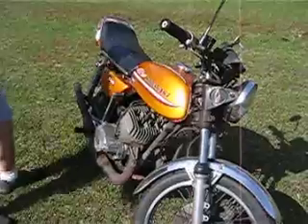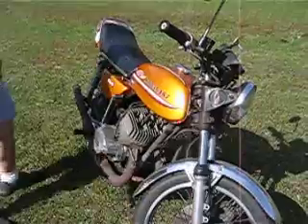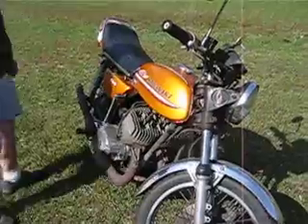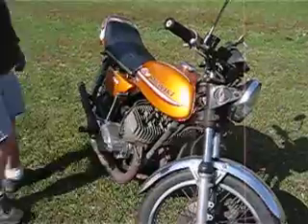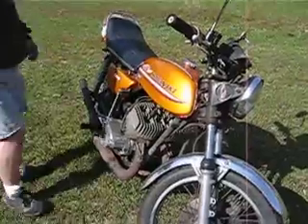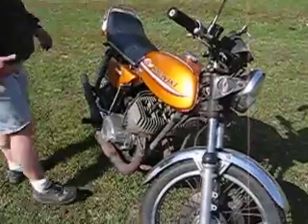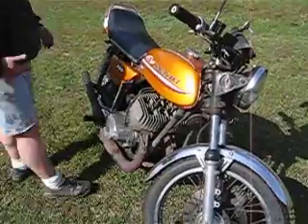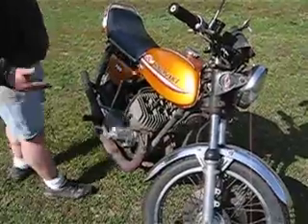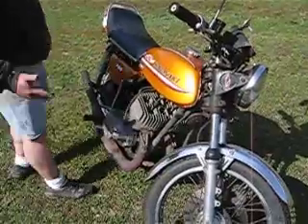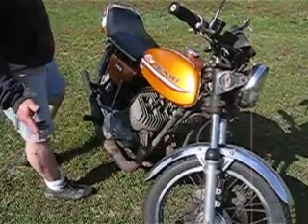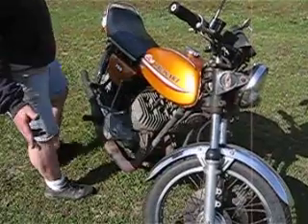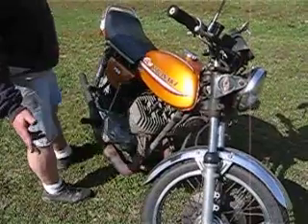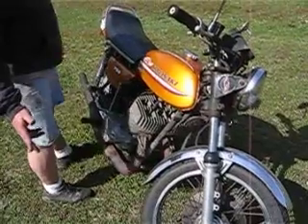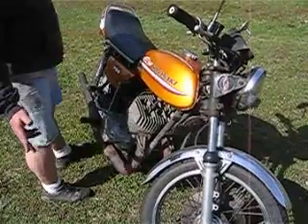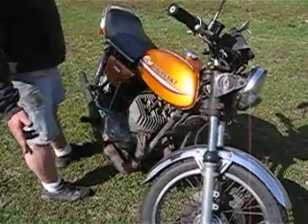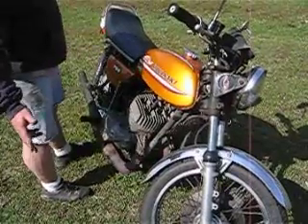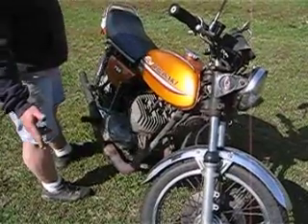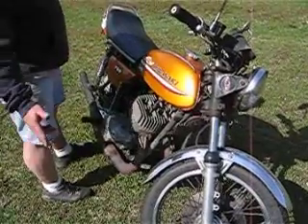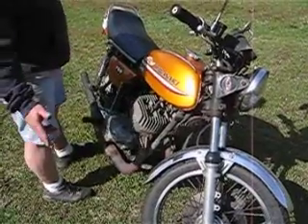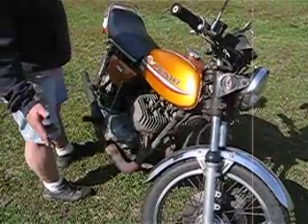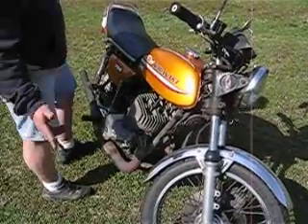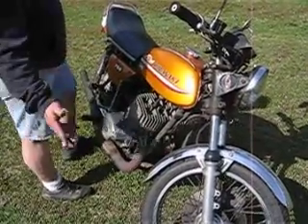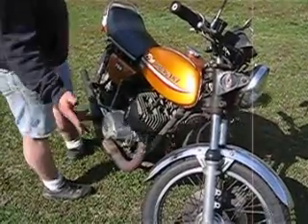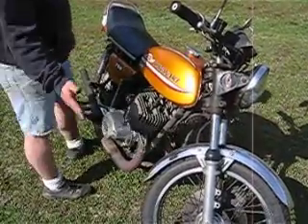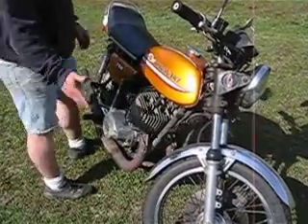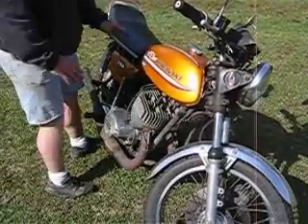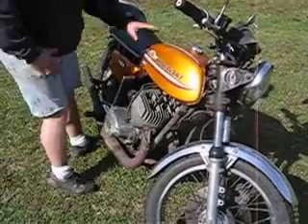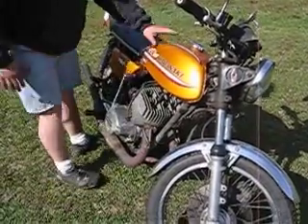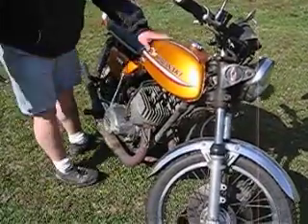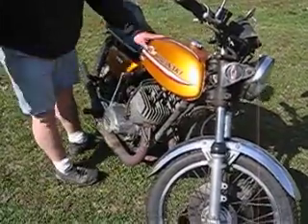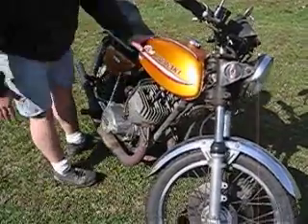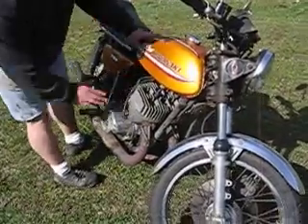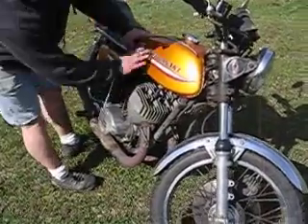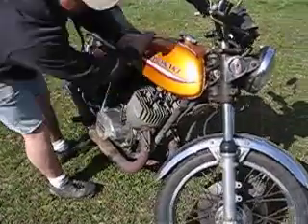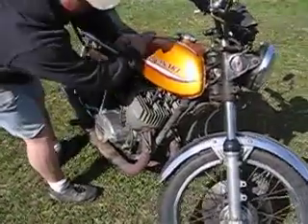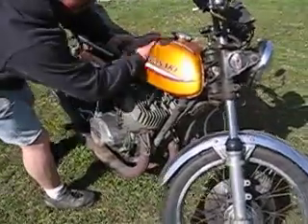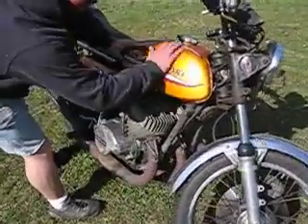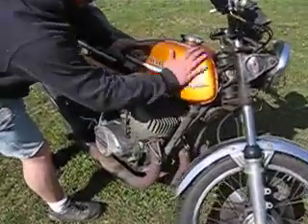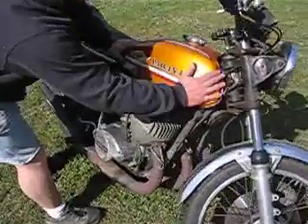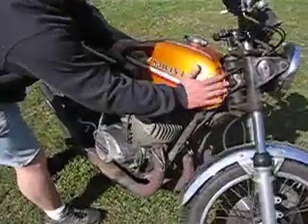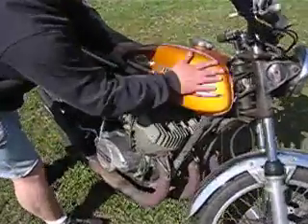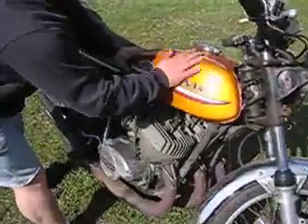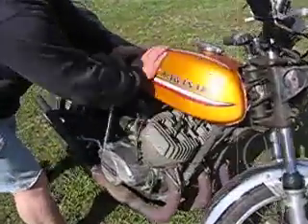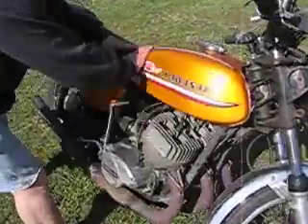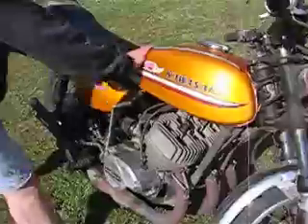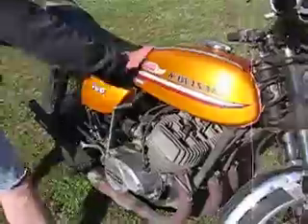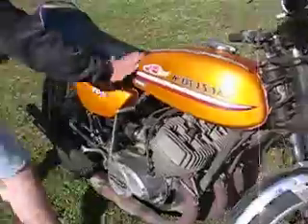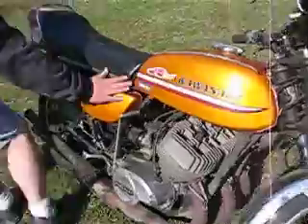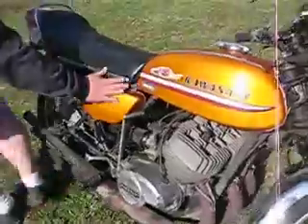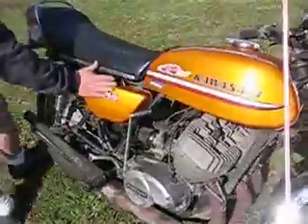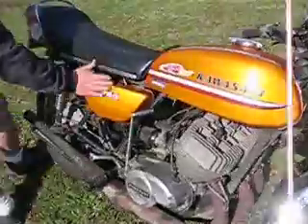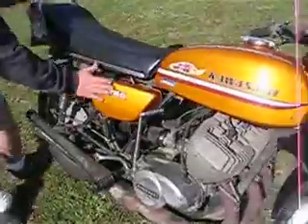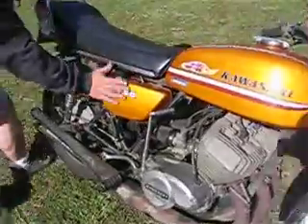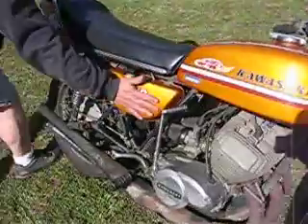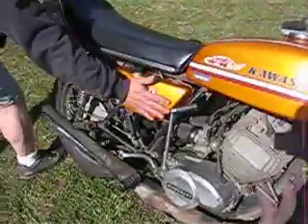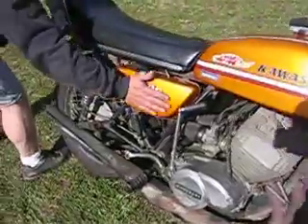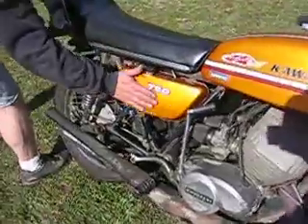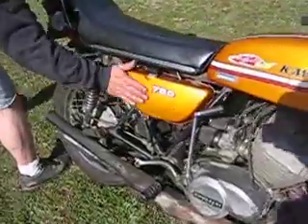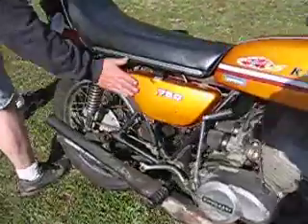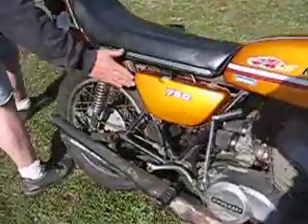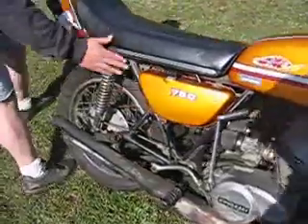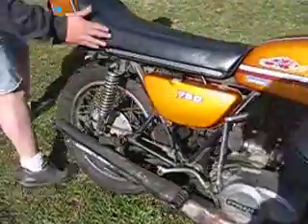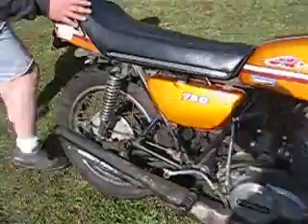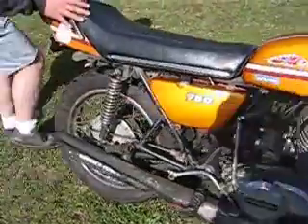This is a bike I got on eBay. I just want to show that the tank and everything is real solid. The side cover is solid.